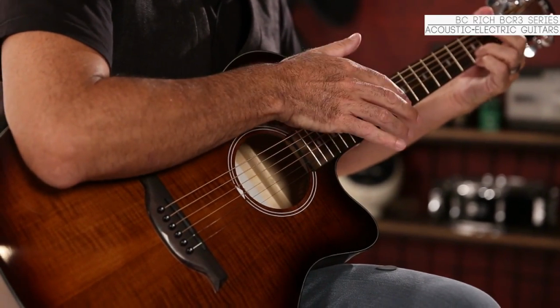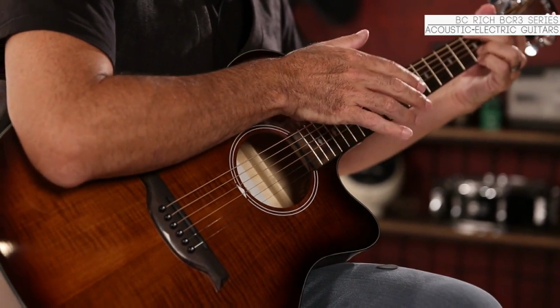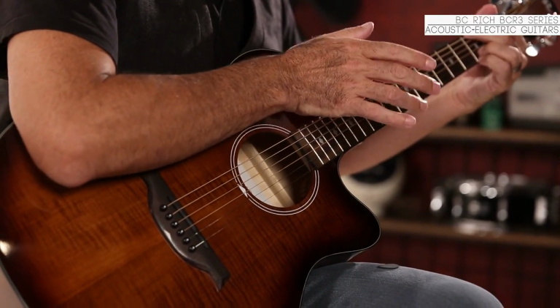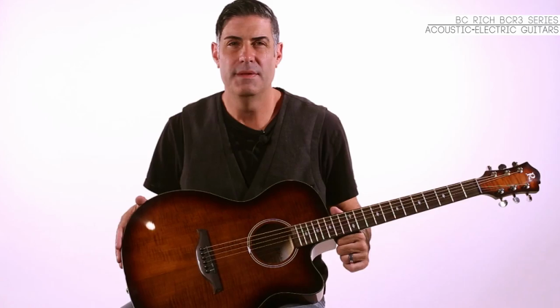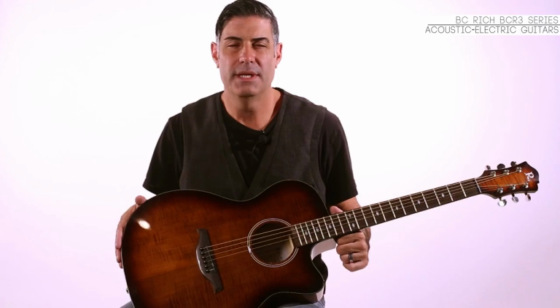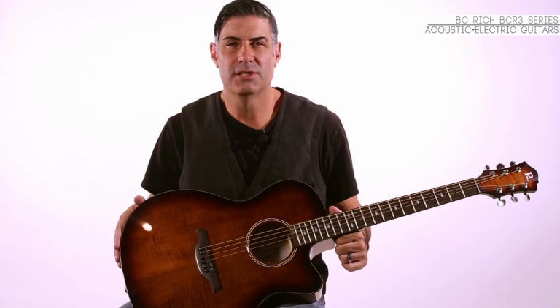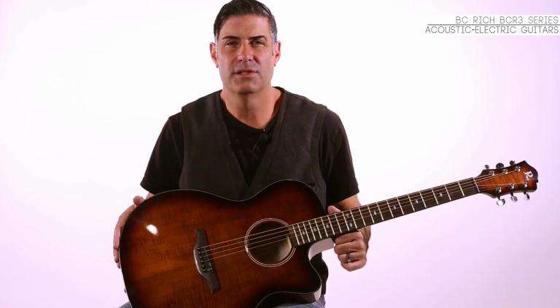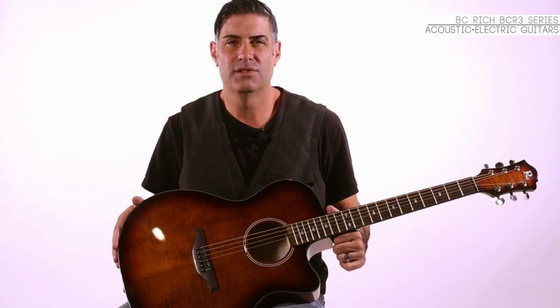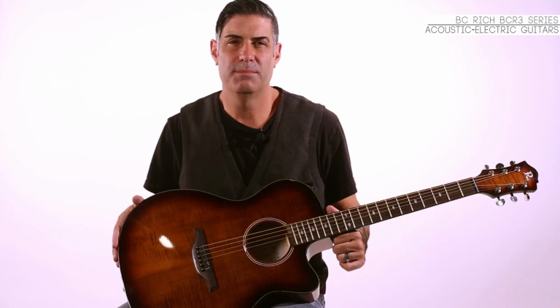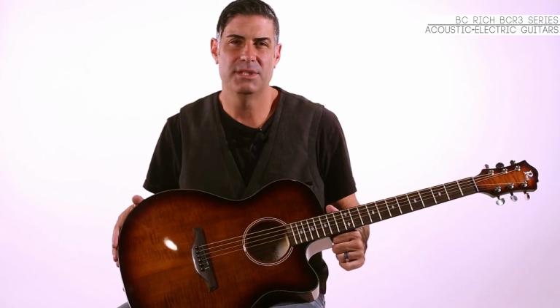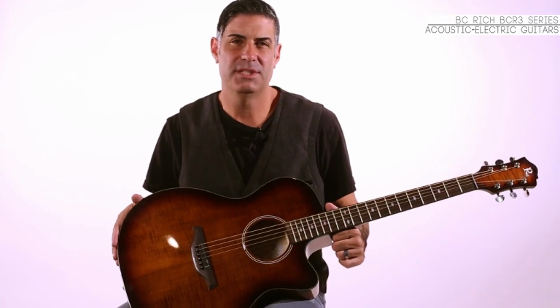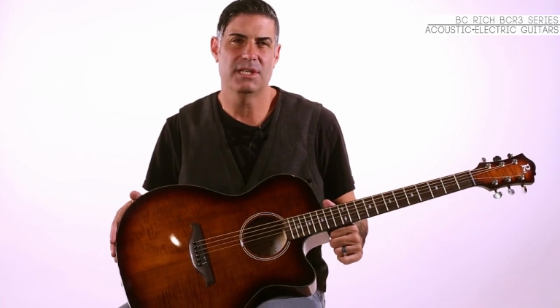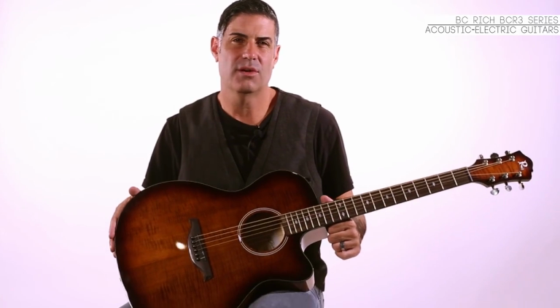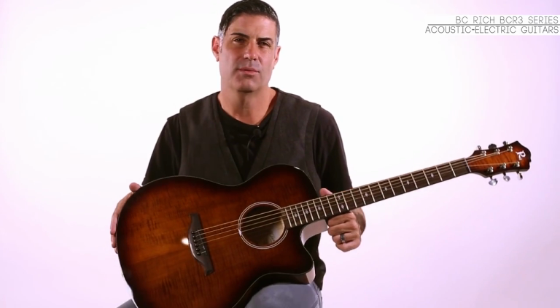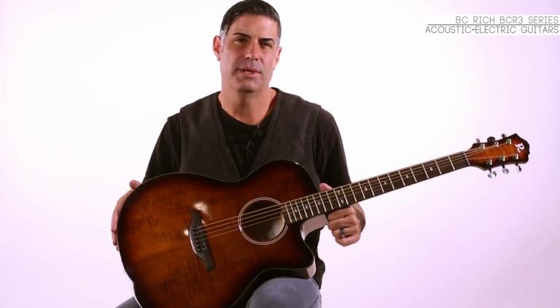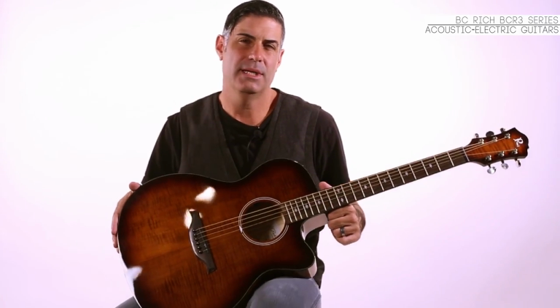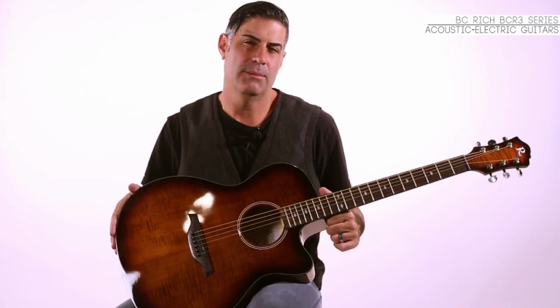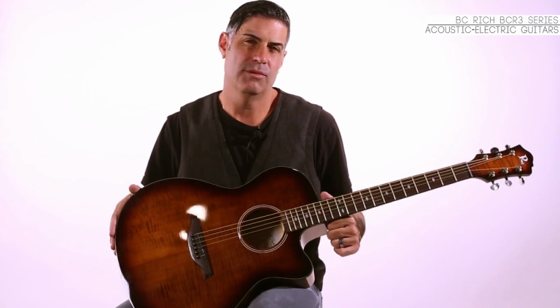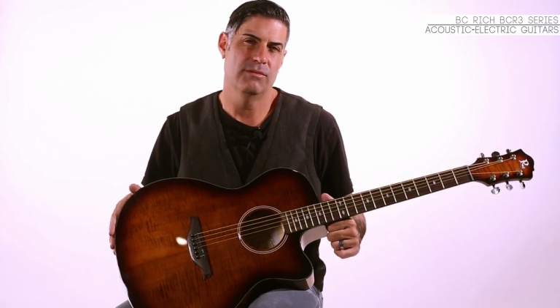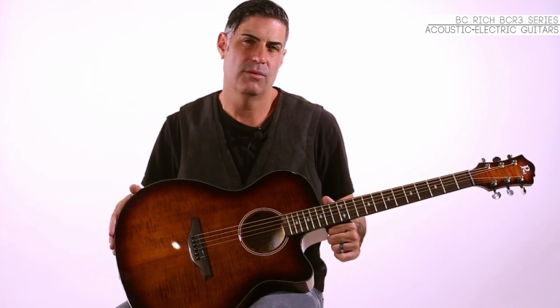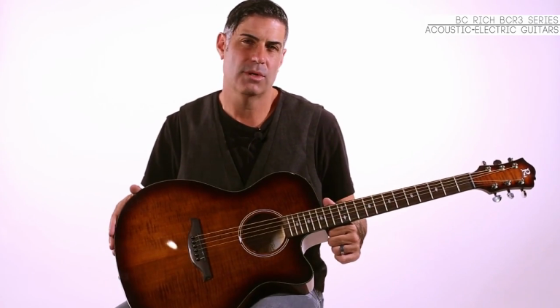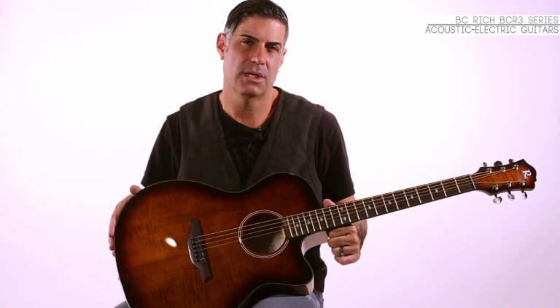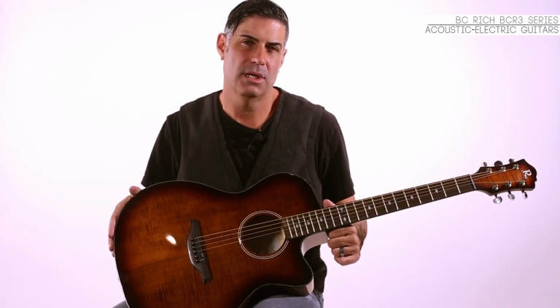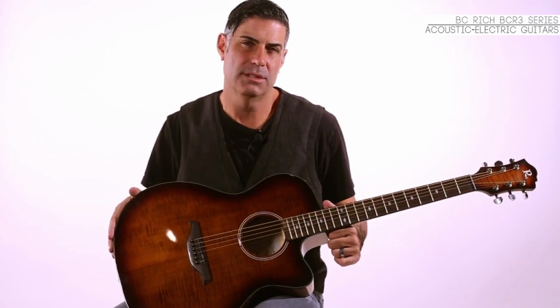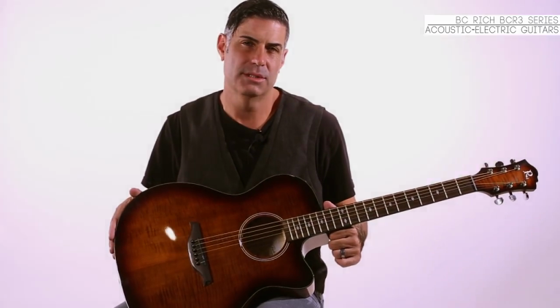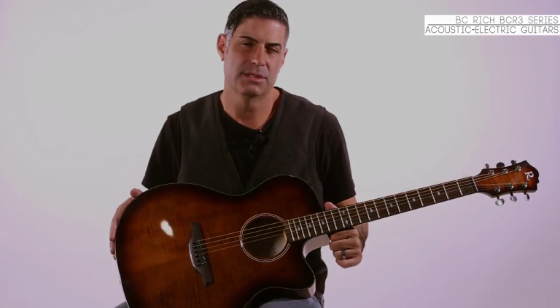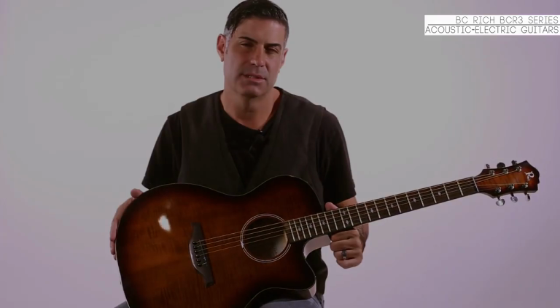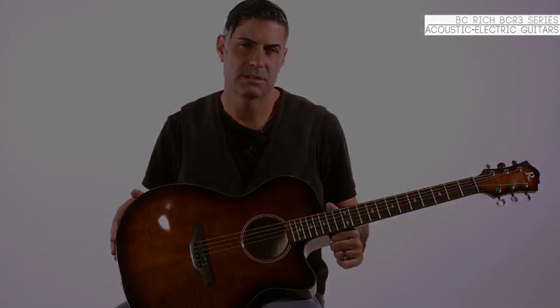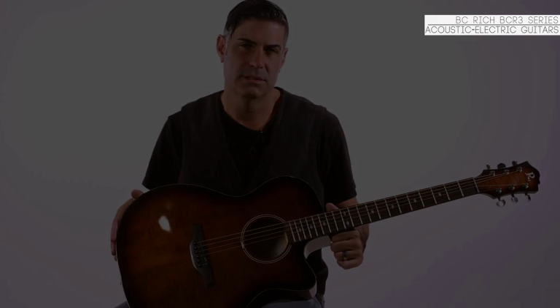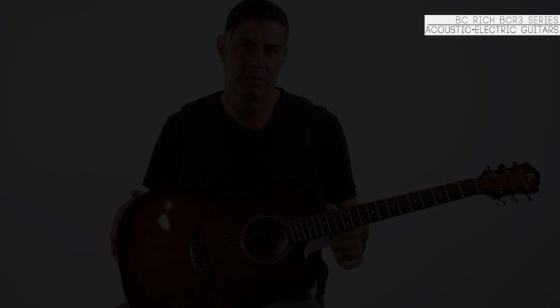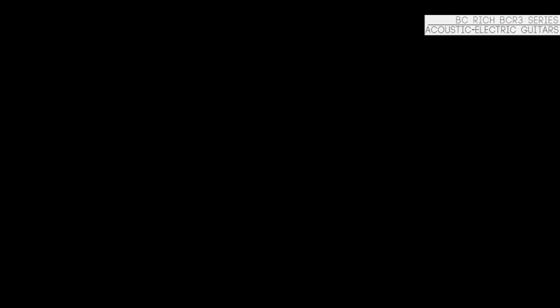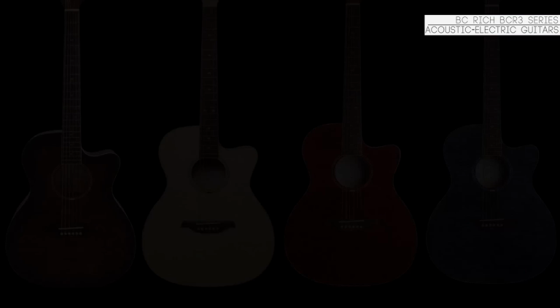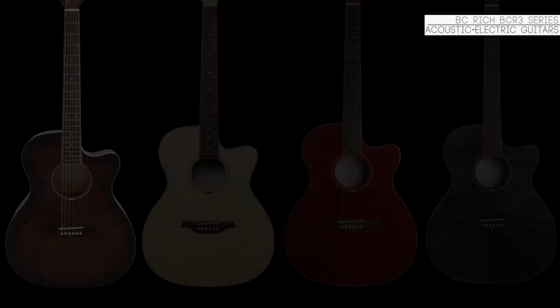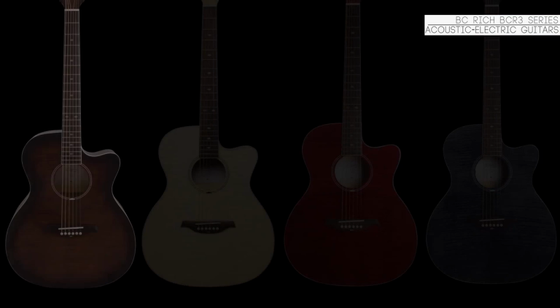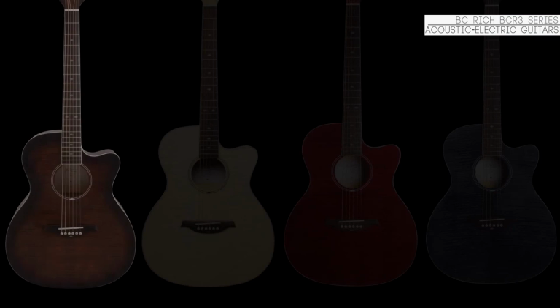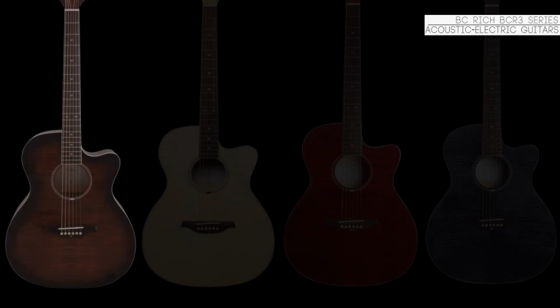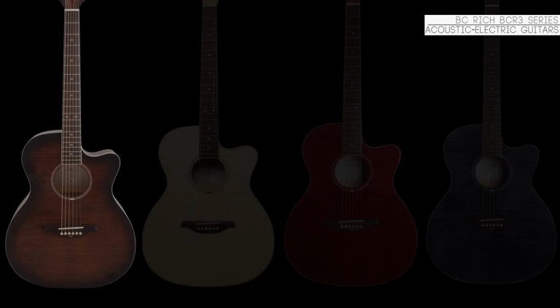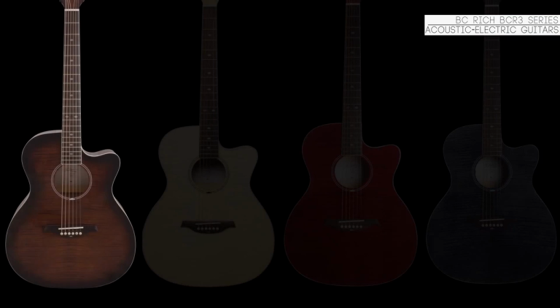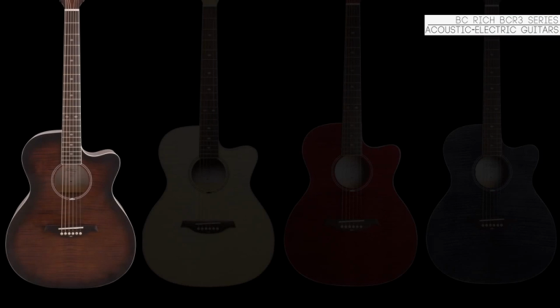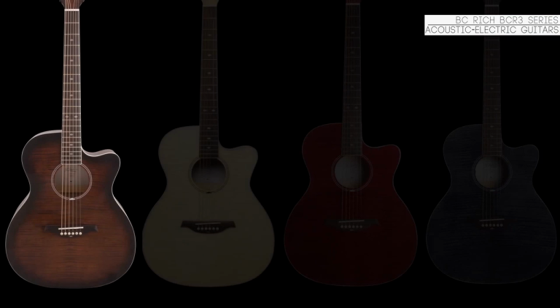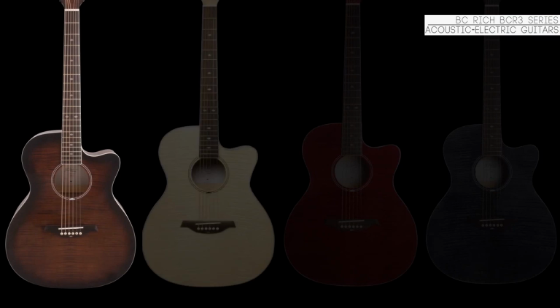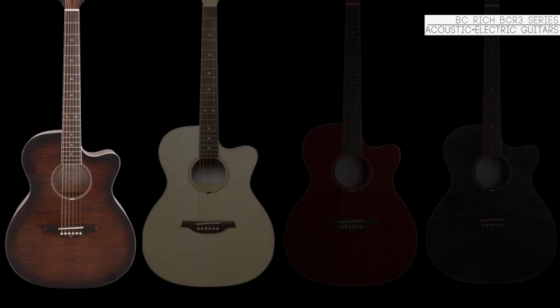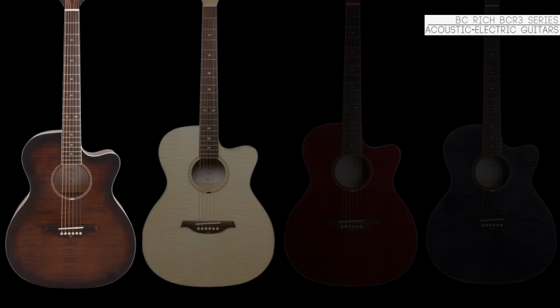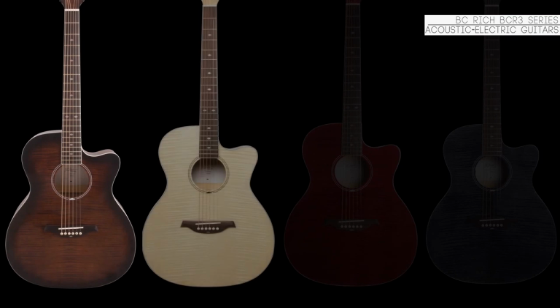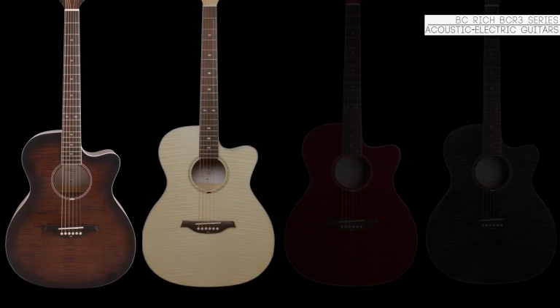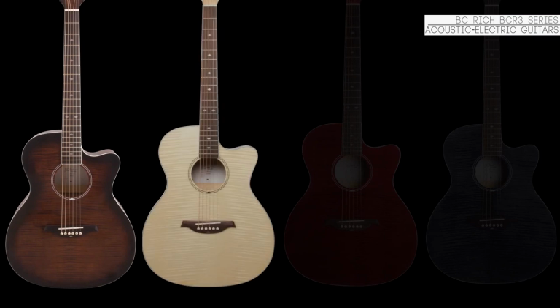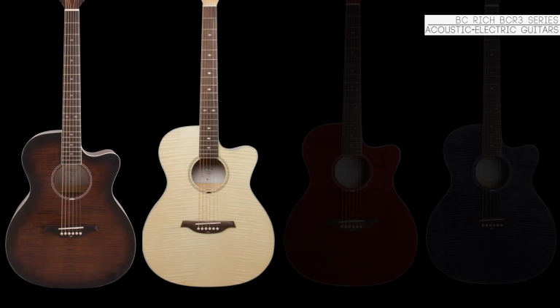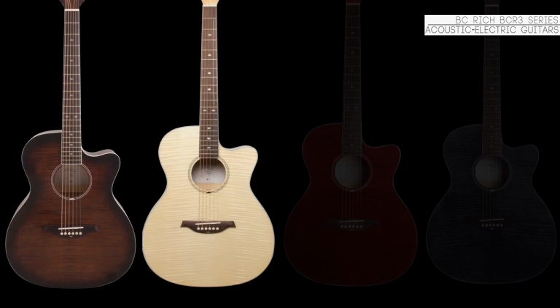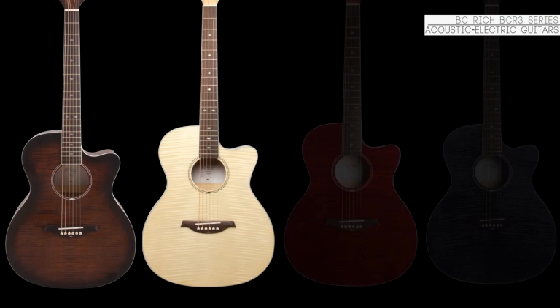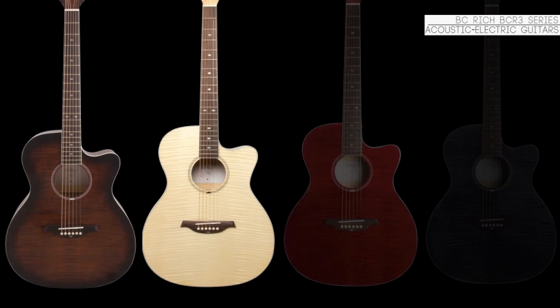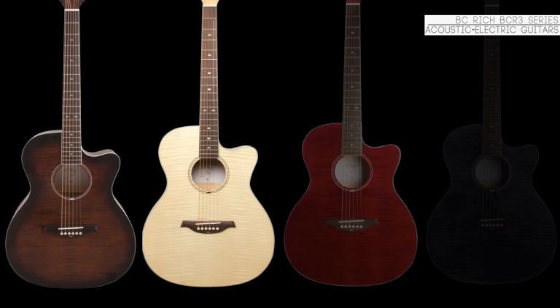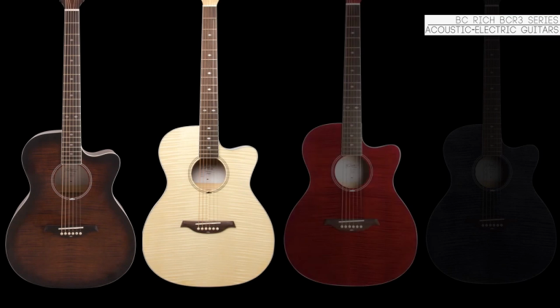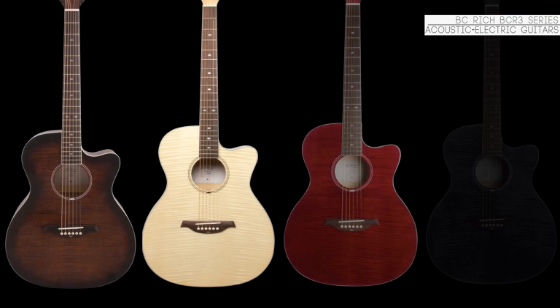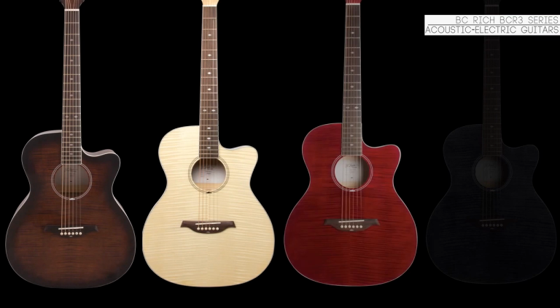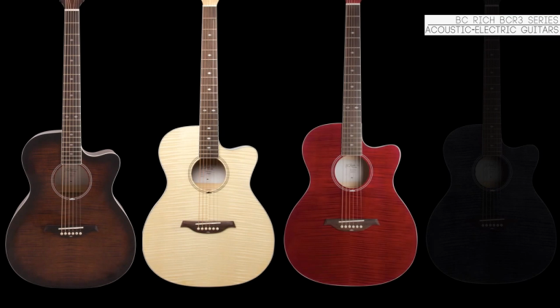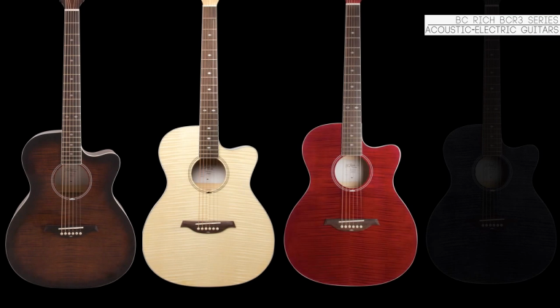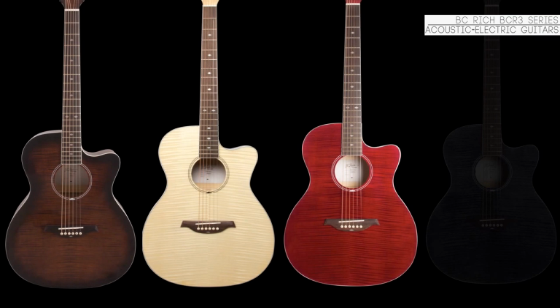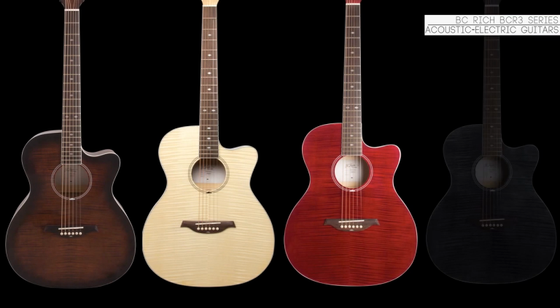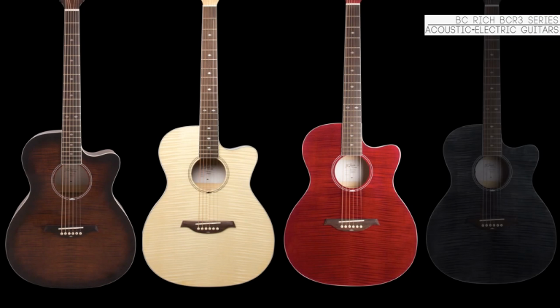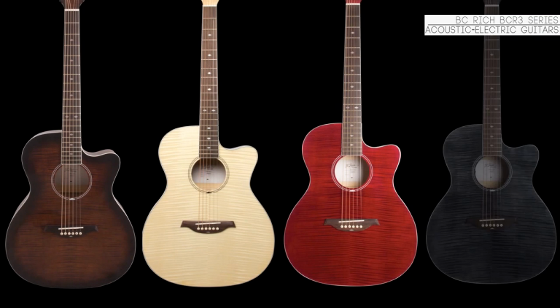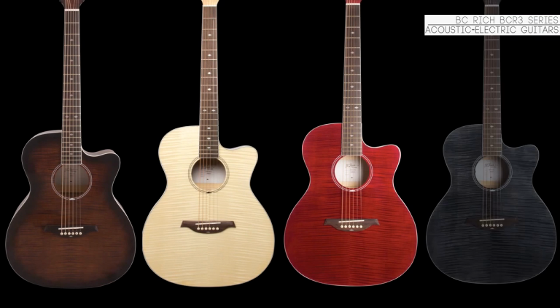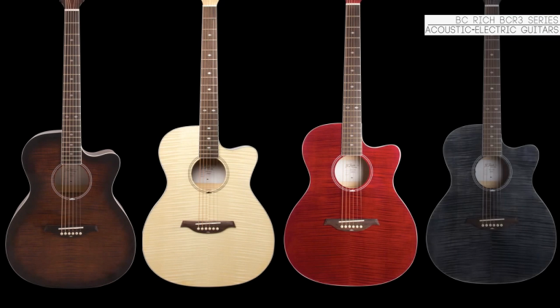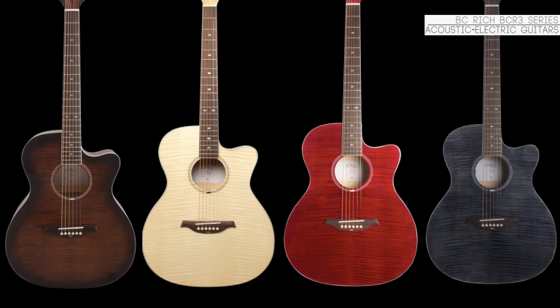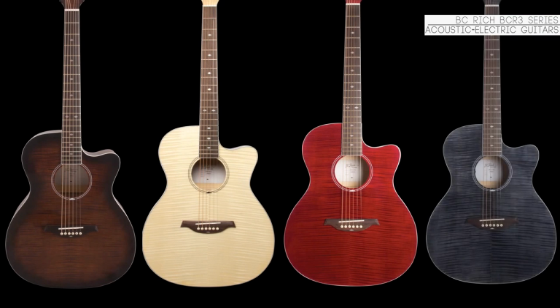The exclusive BCR3 comes in four colors: tobacco sunburst, natural, transparent red, and transparent black.